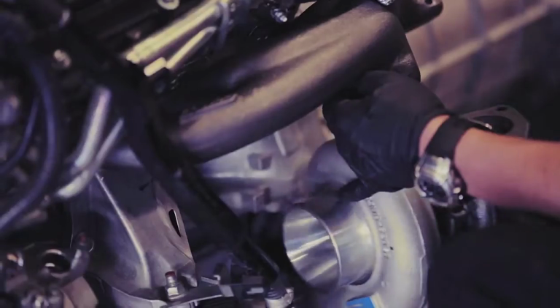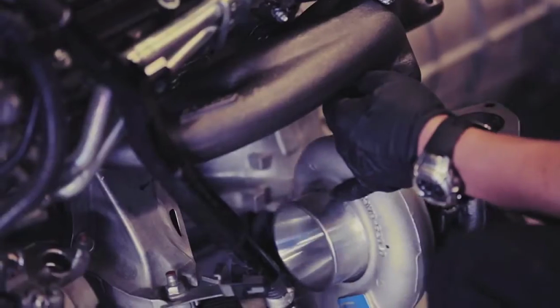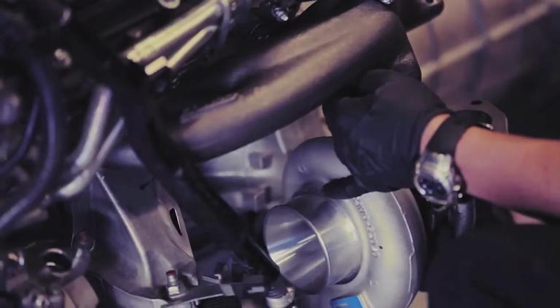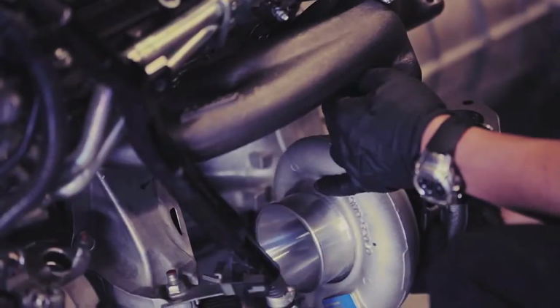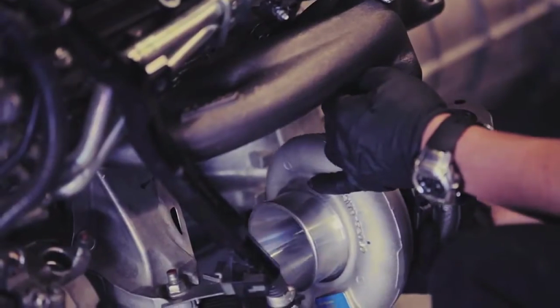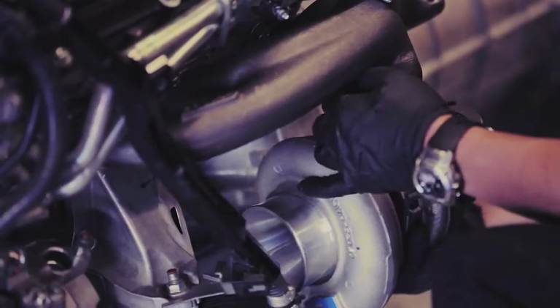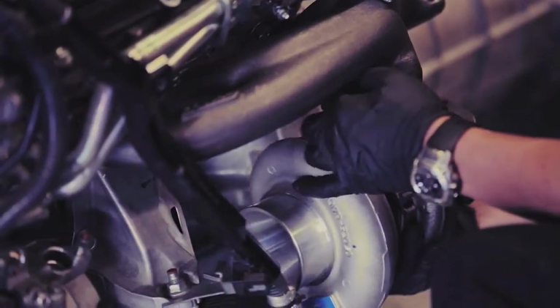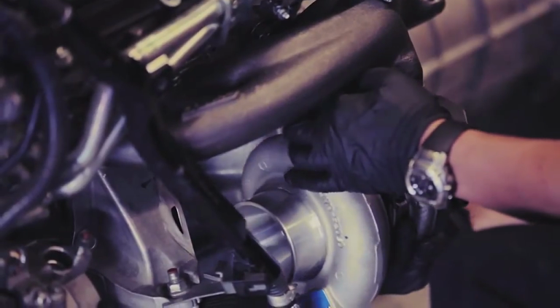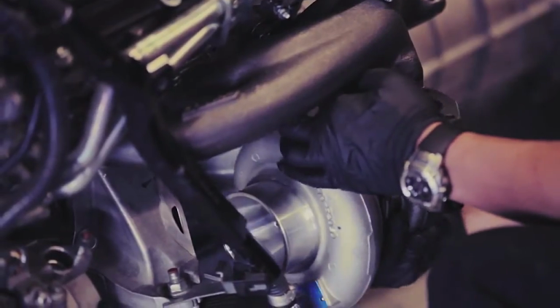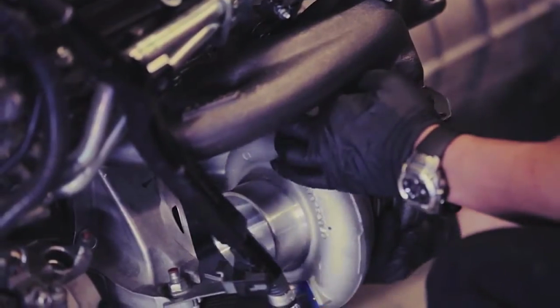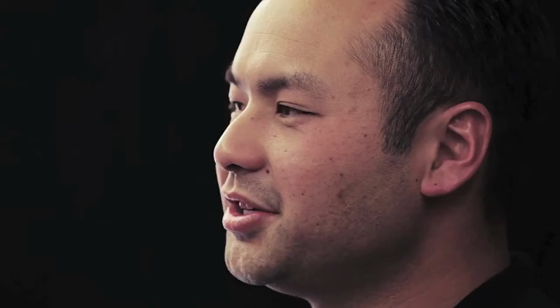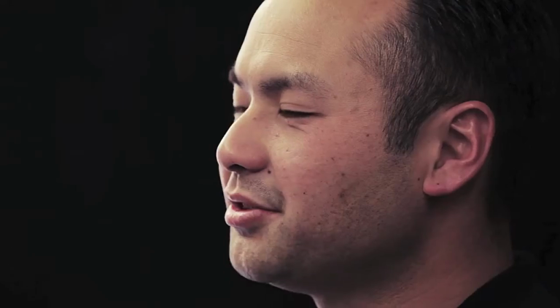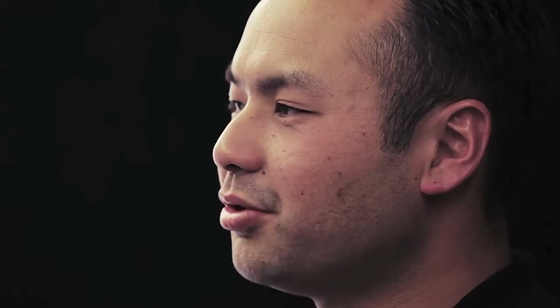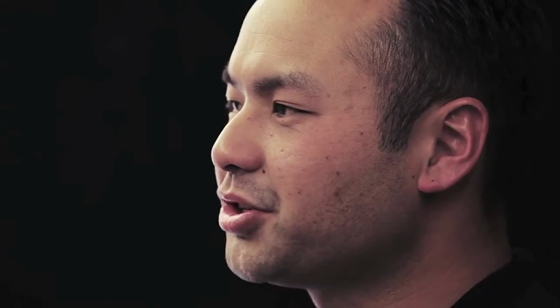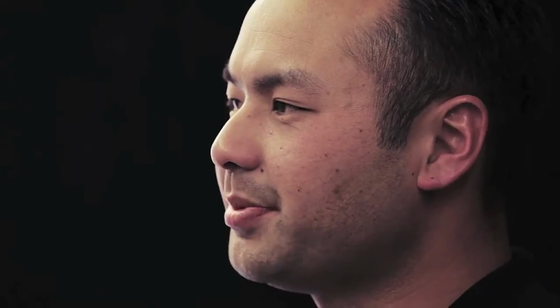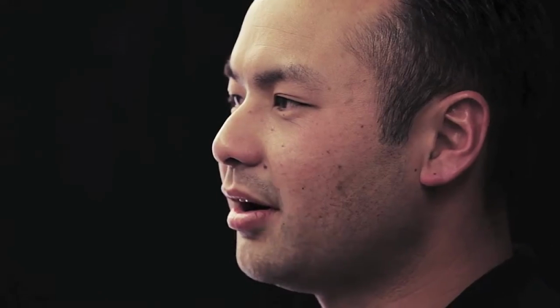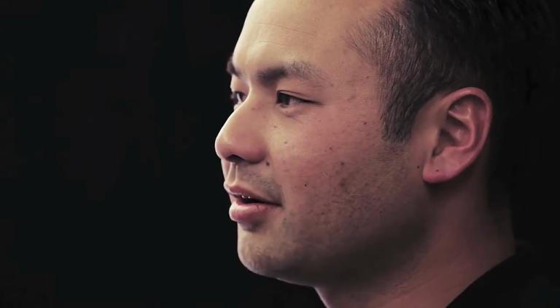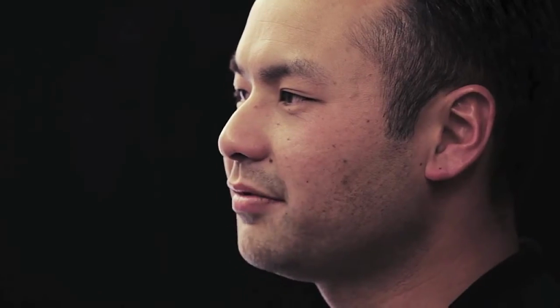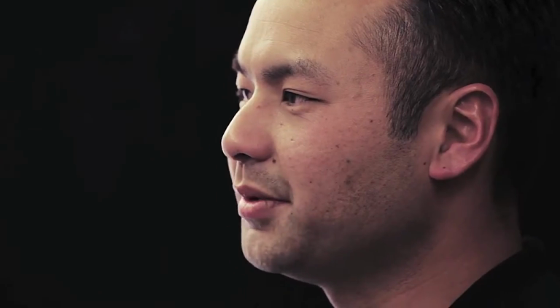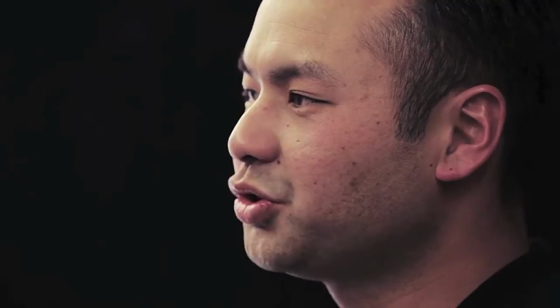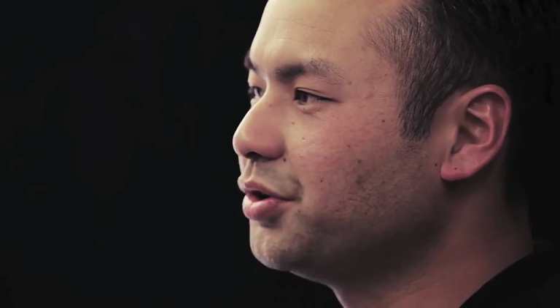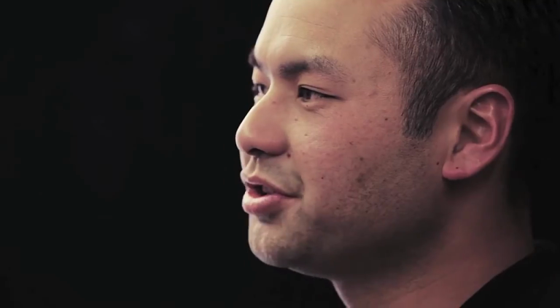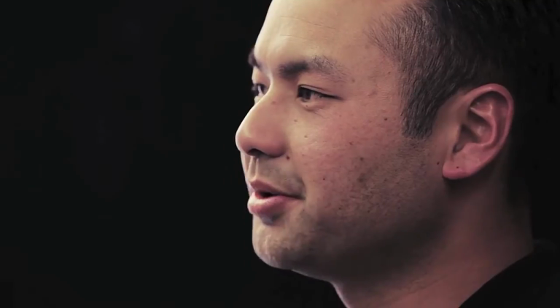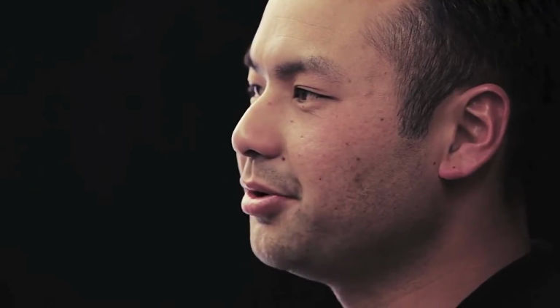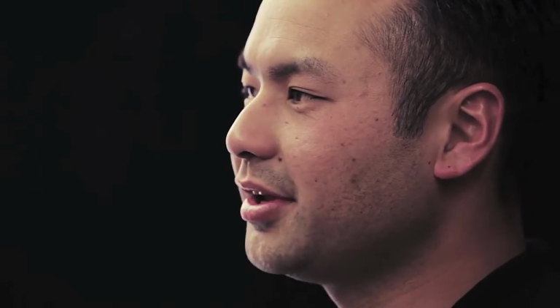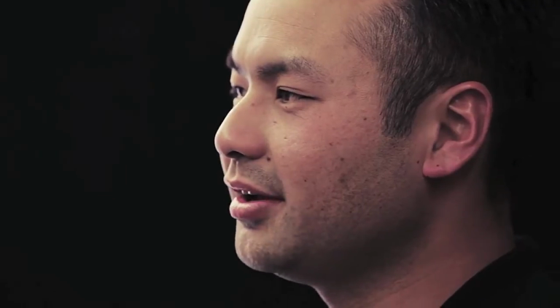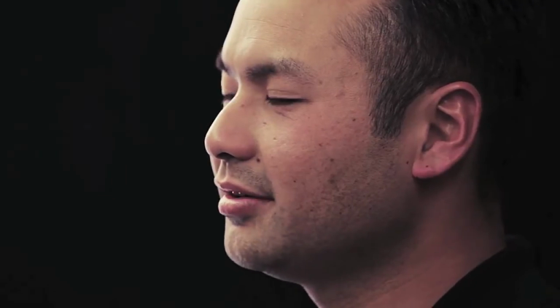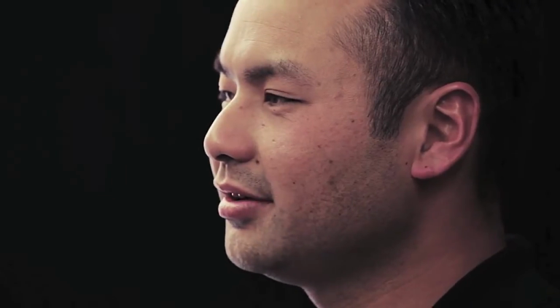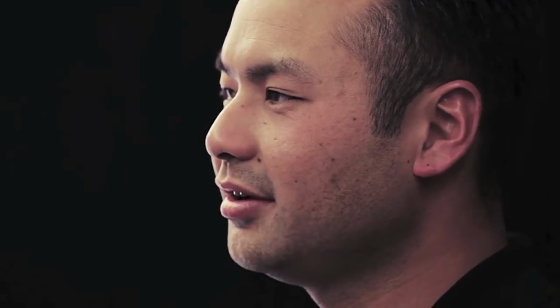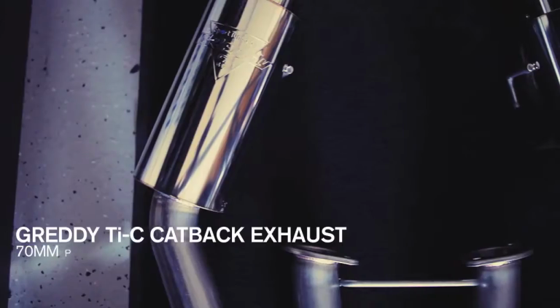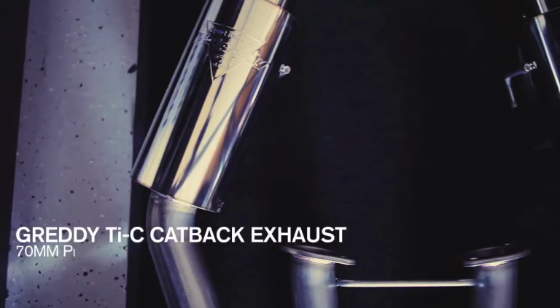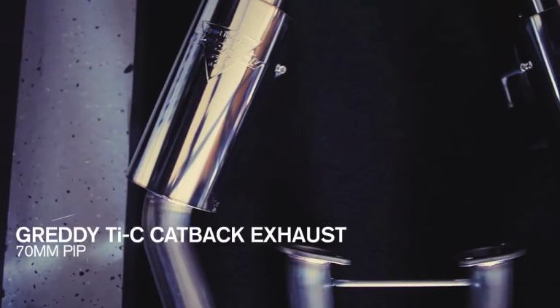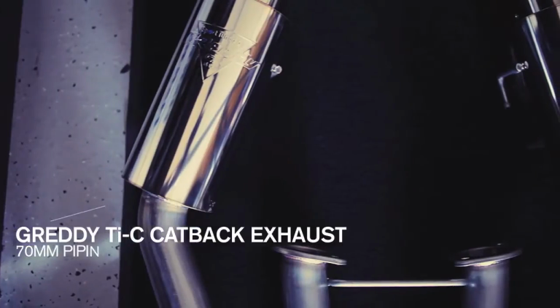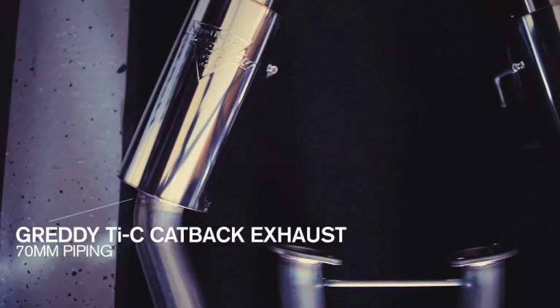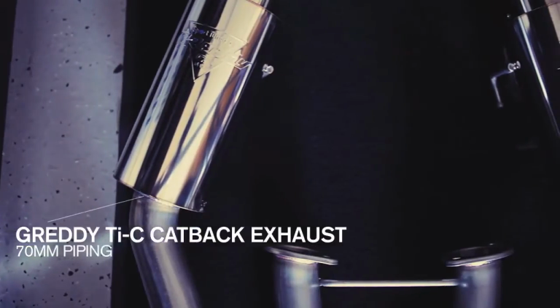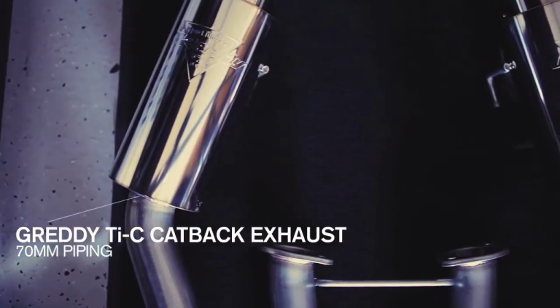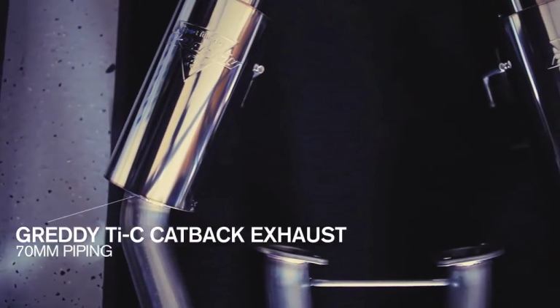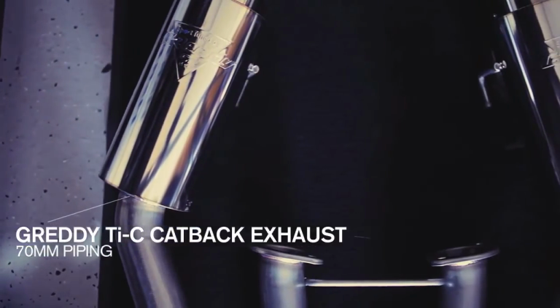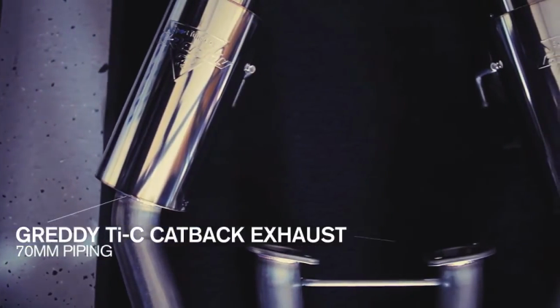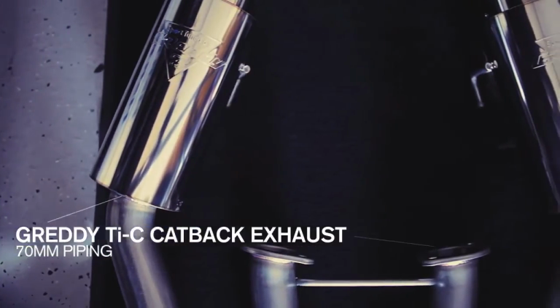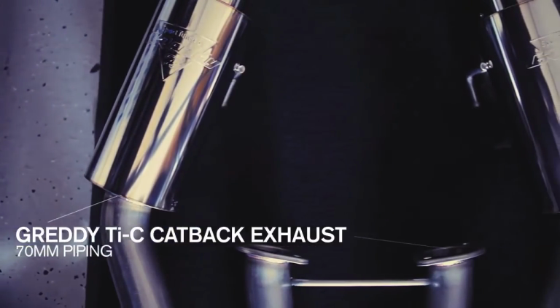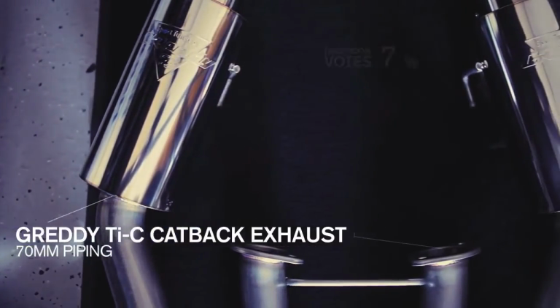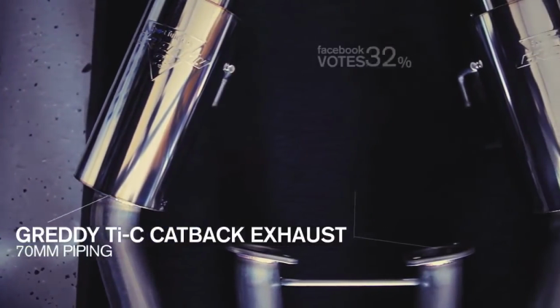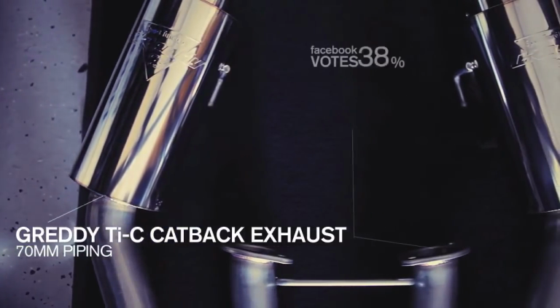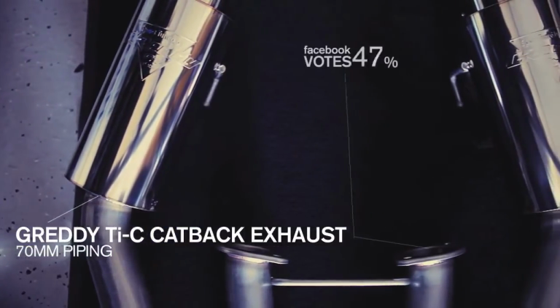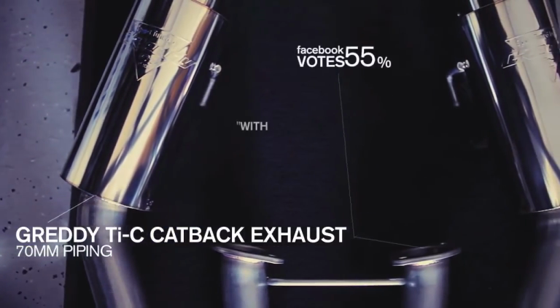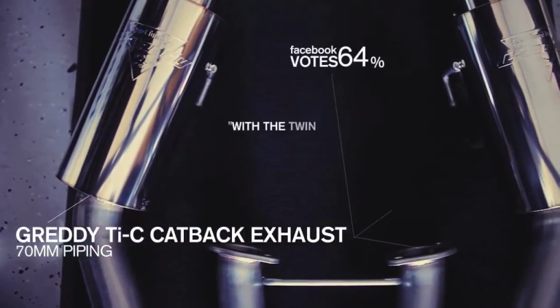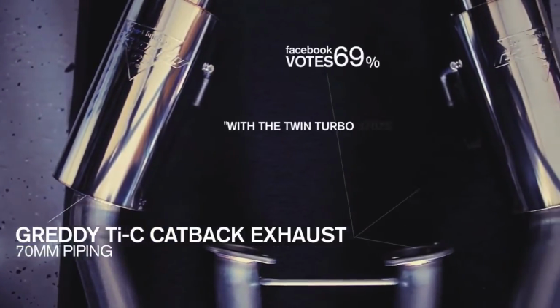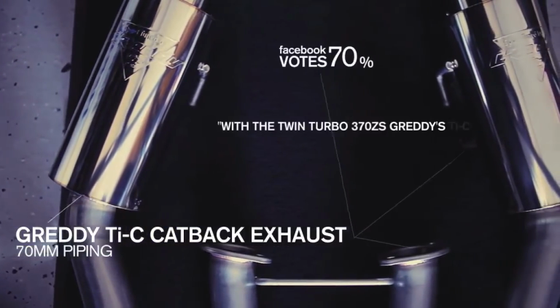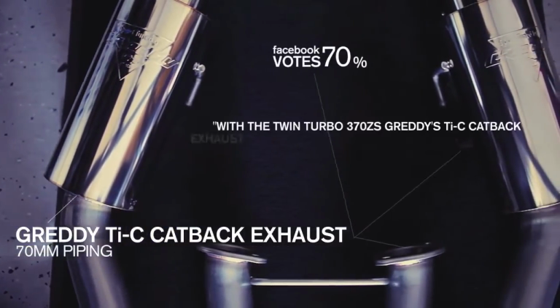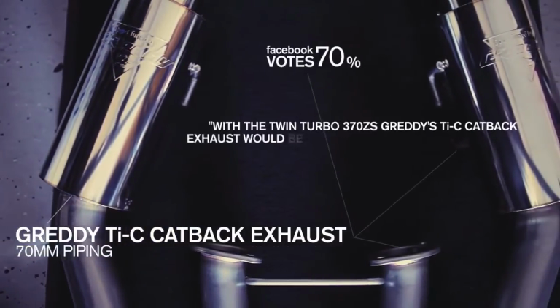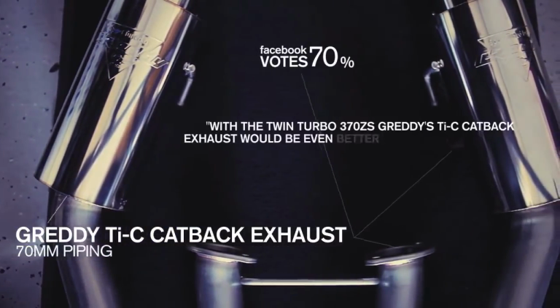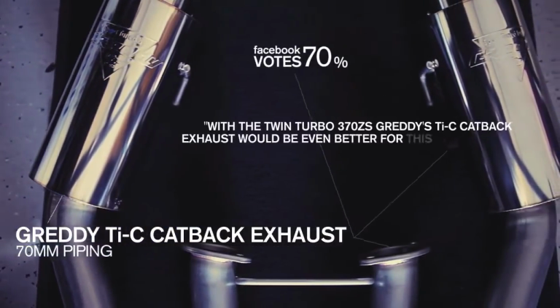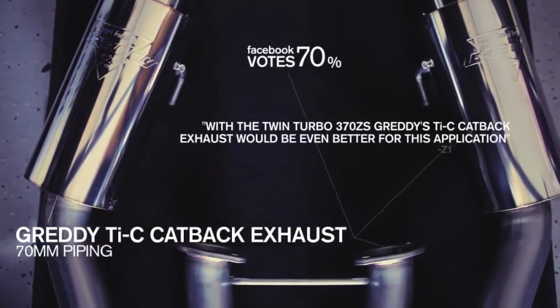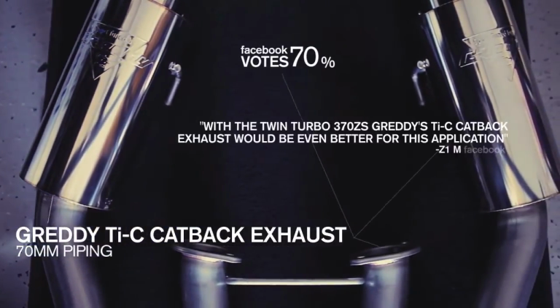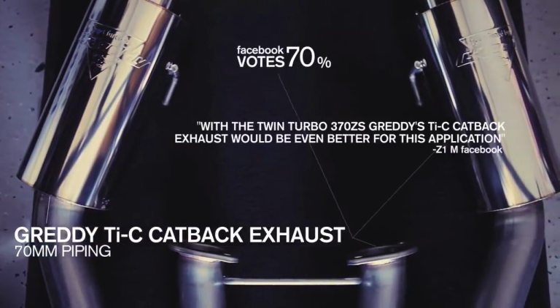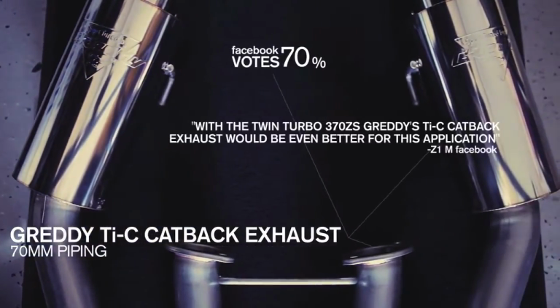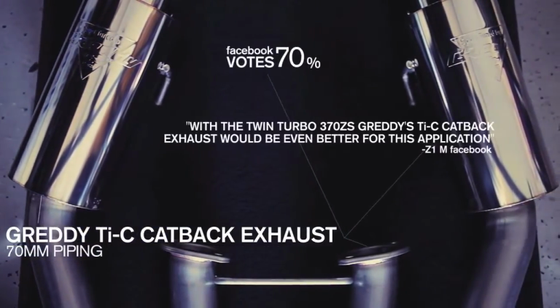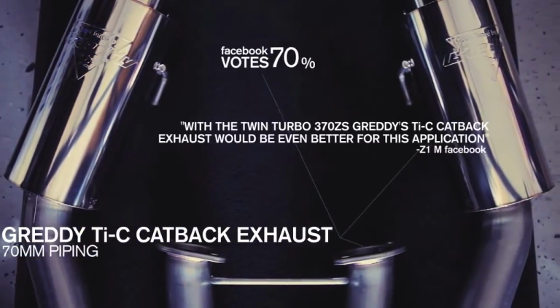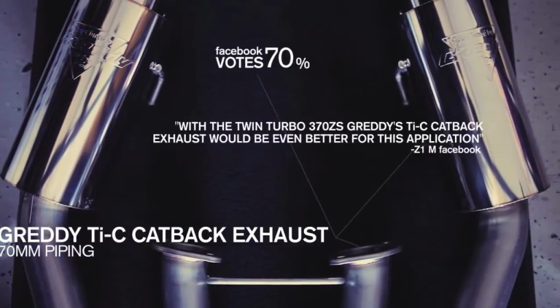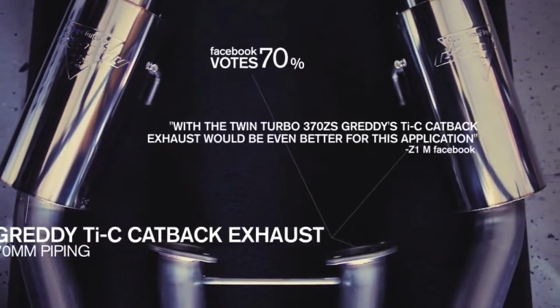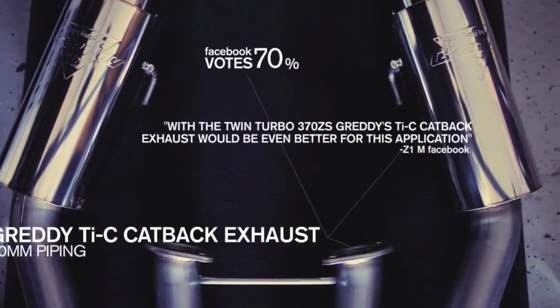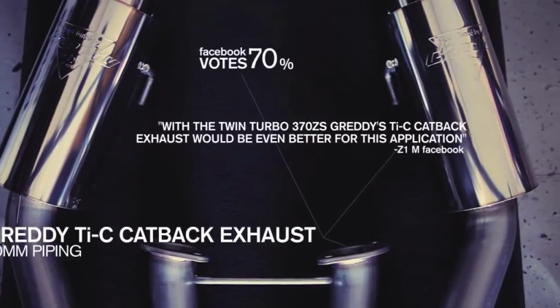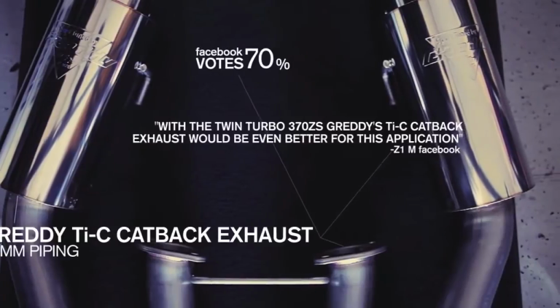To support the higher engine horsepower from the Twin Turbo Kit, you suggested a free-flowing exhaust. This is the Grady TIC.